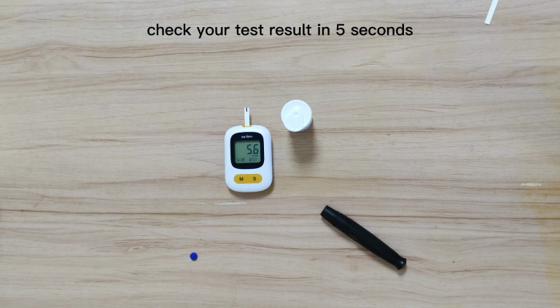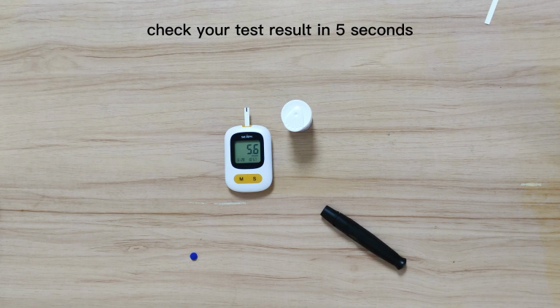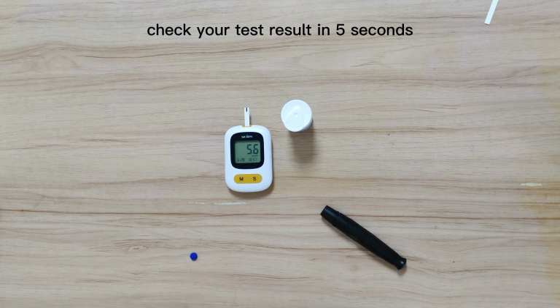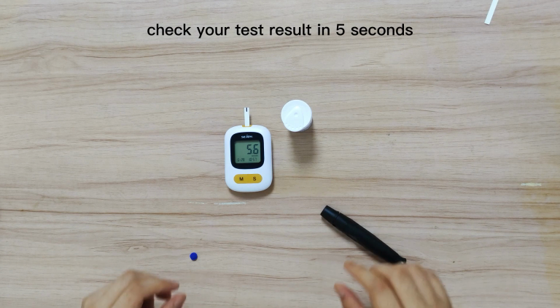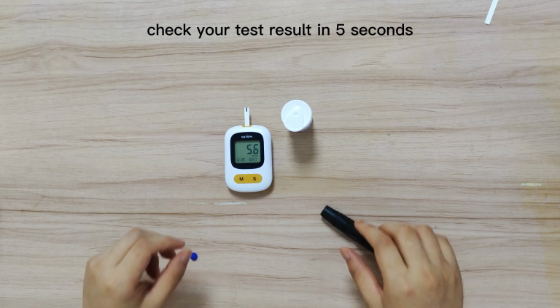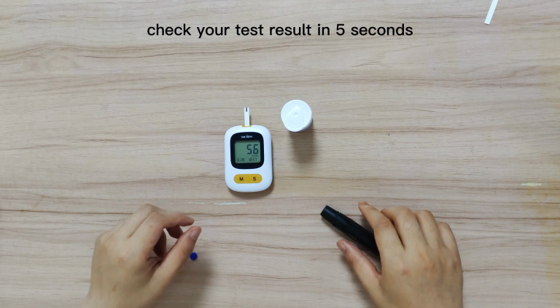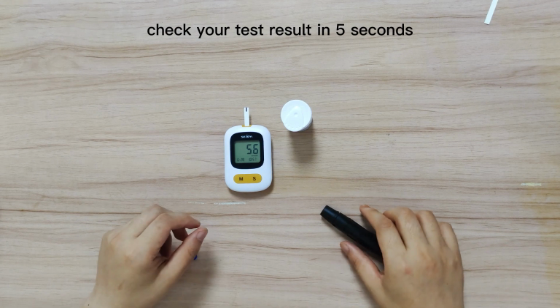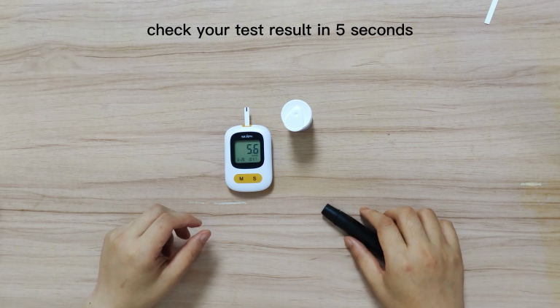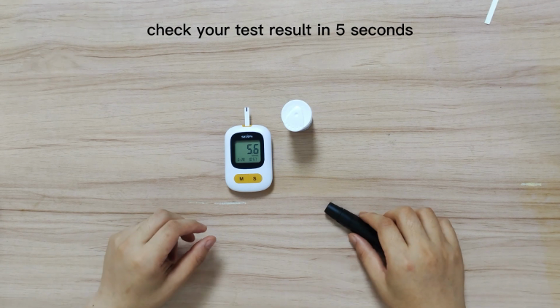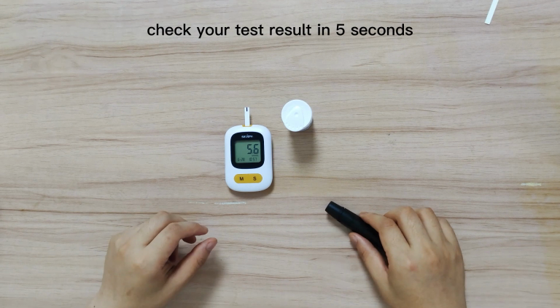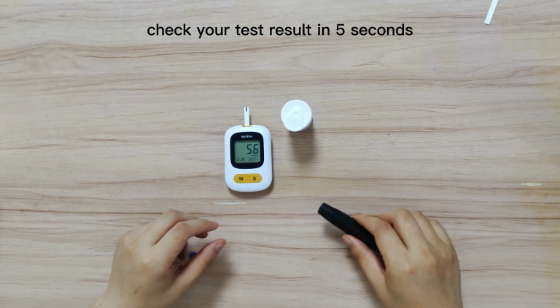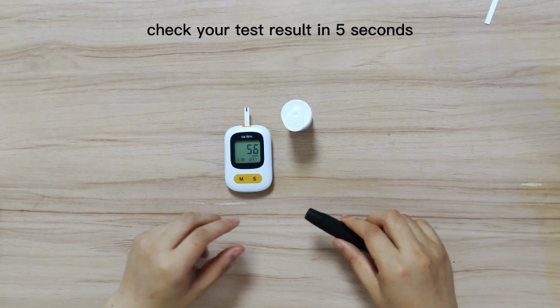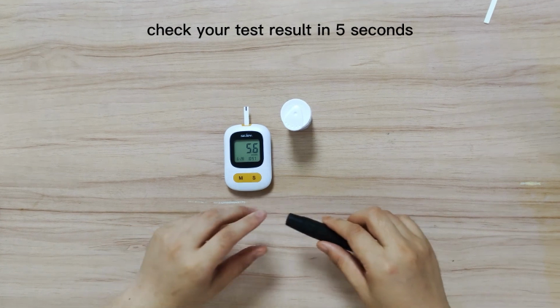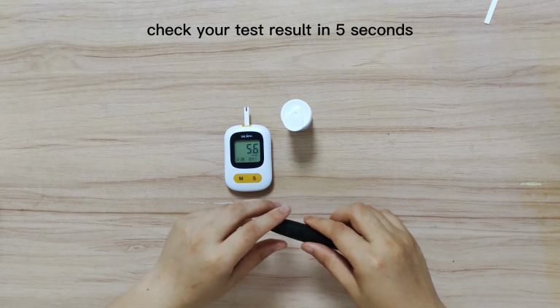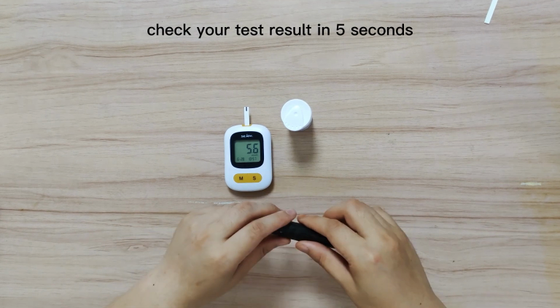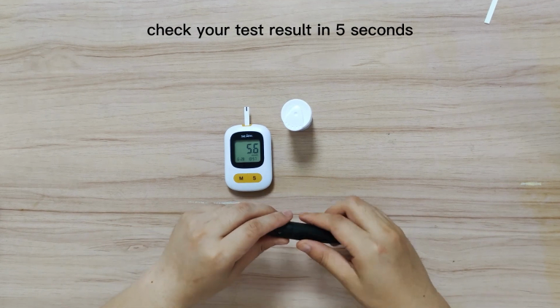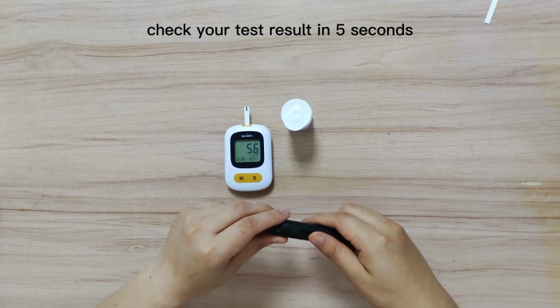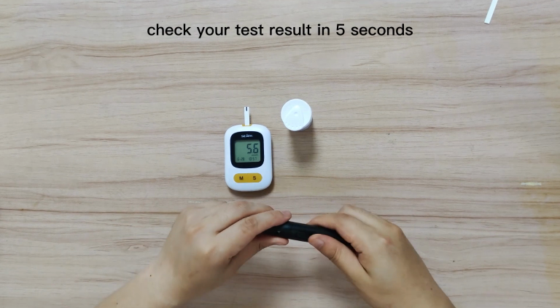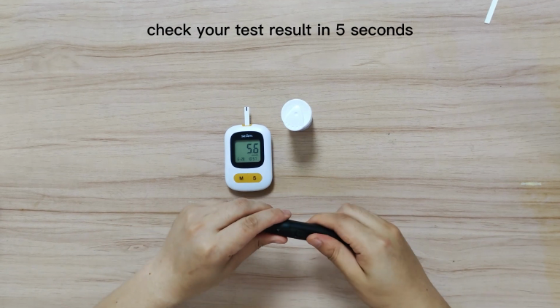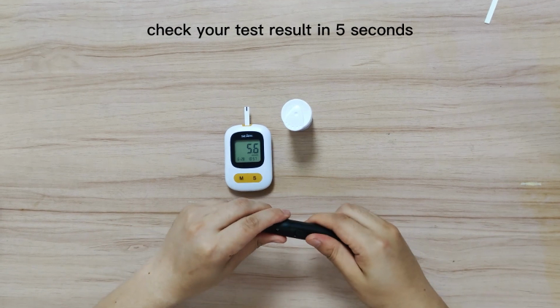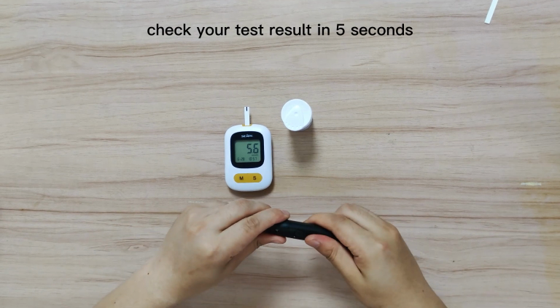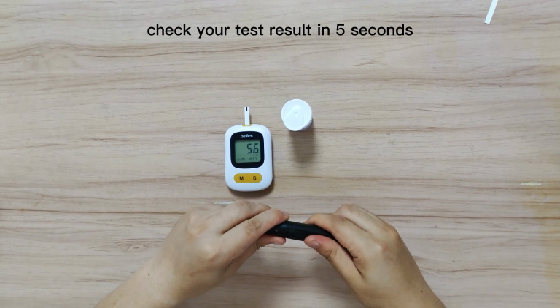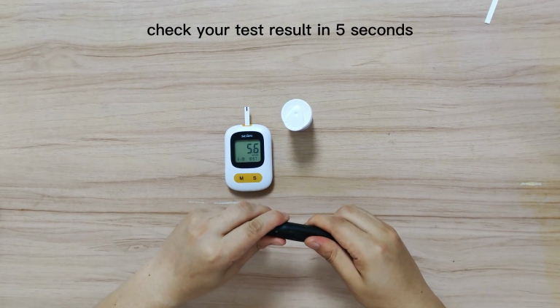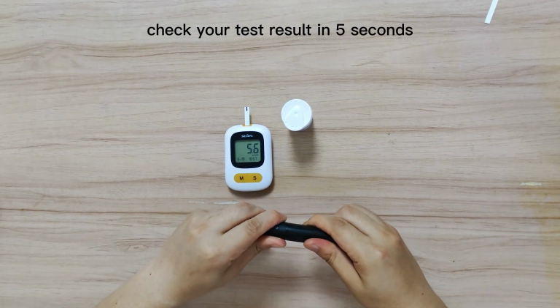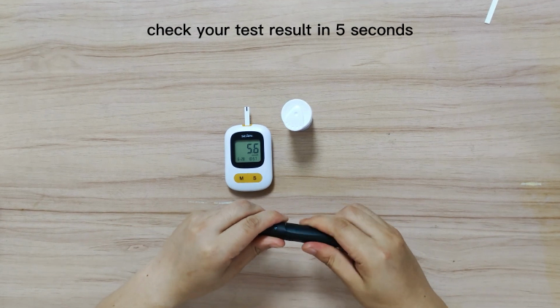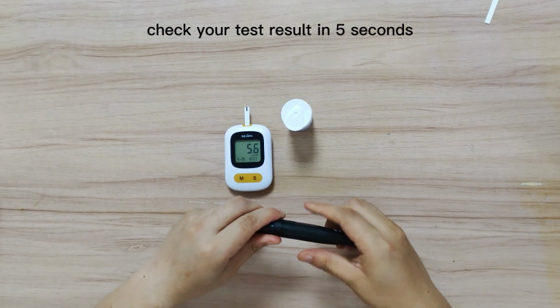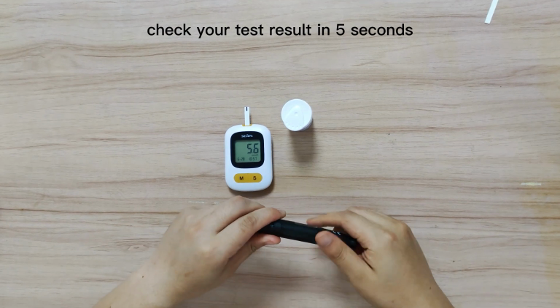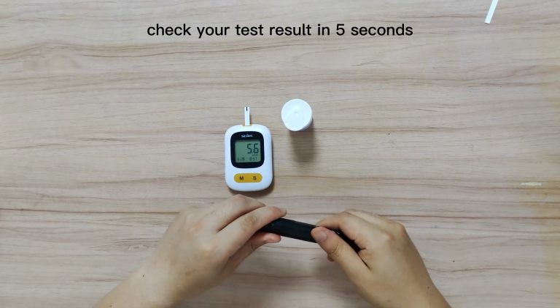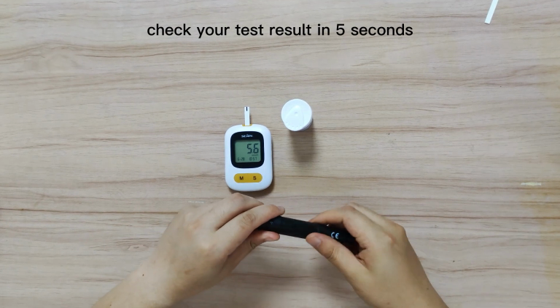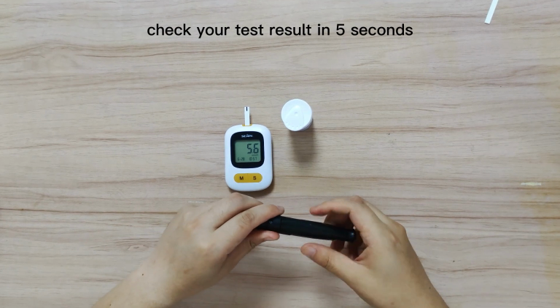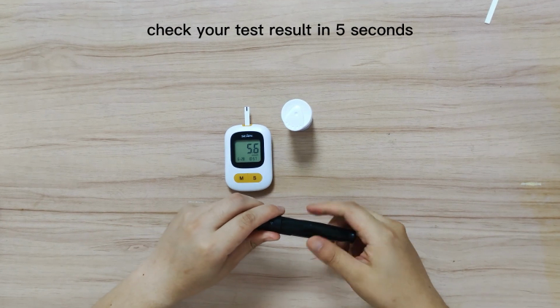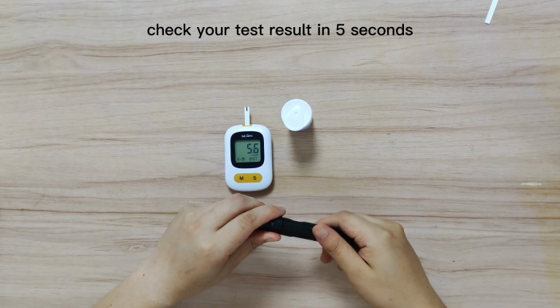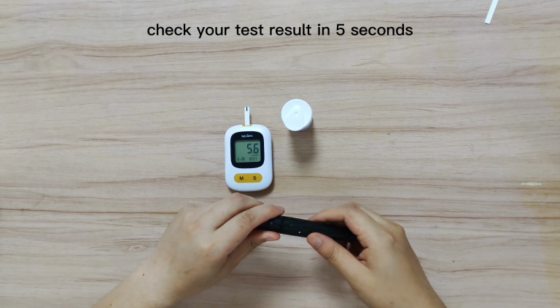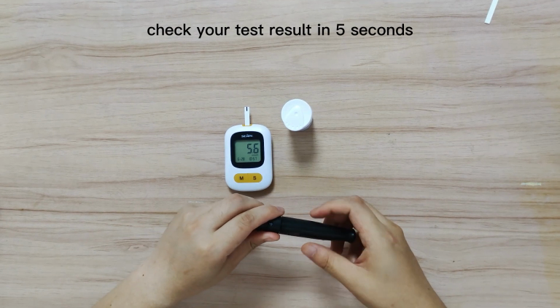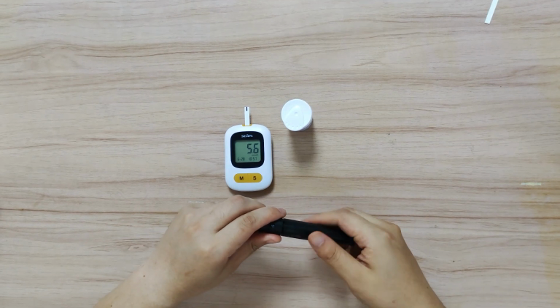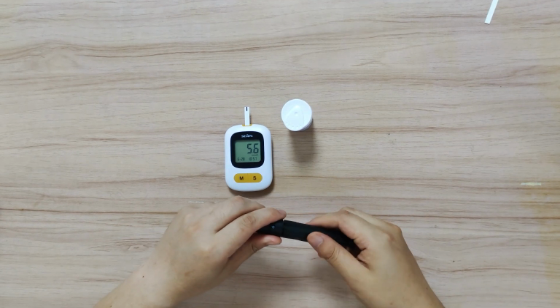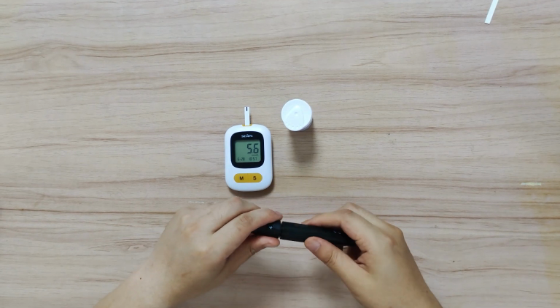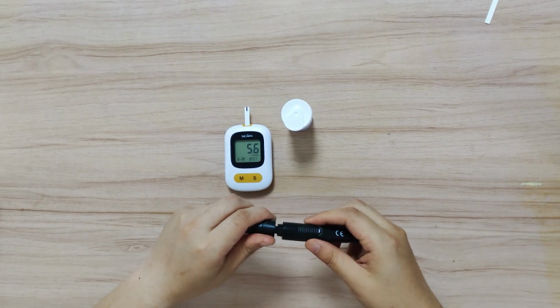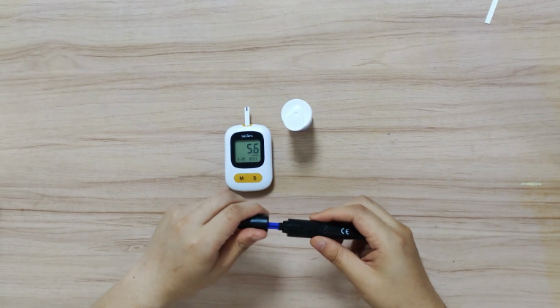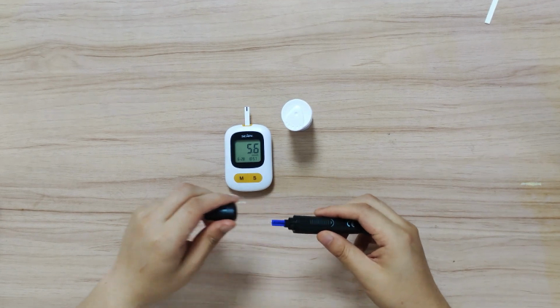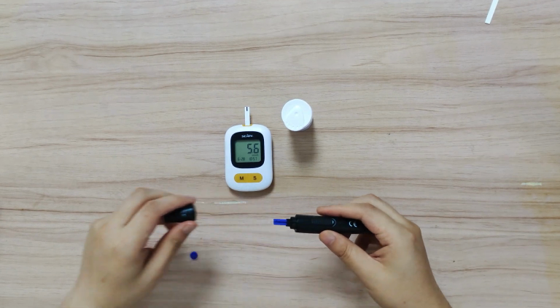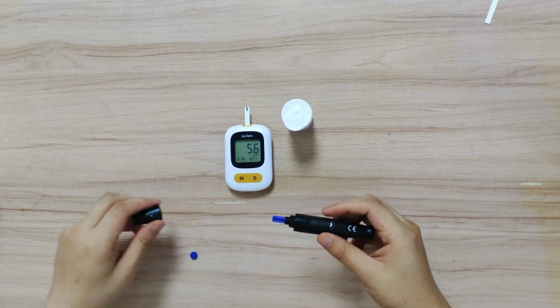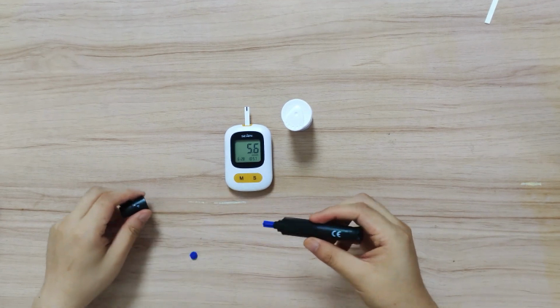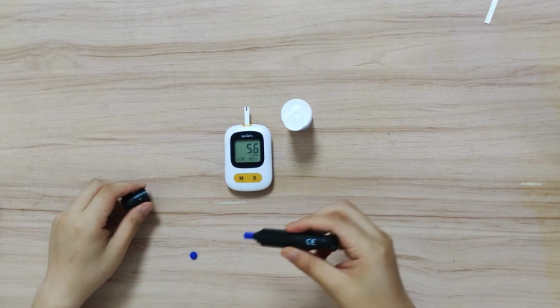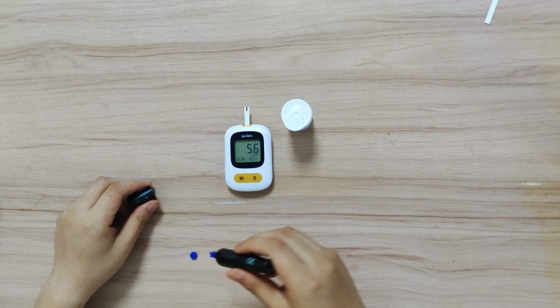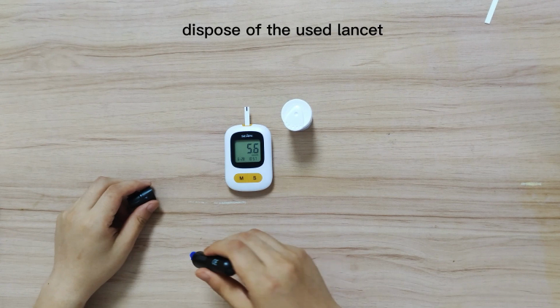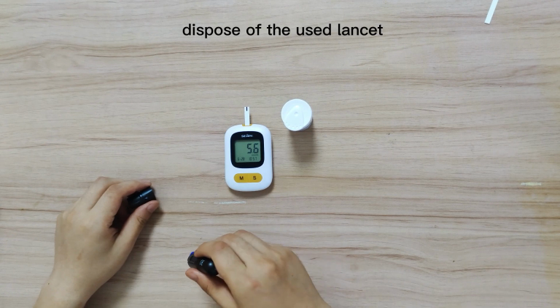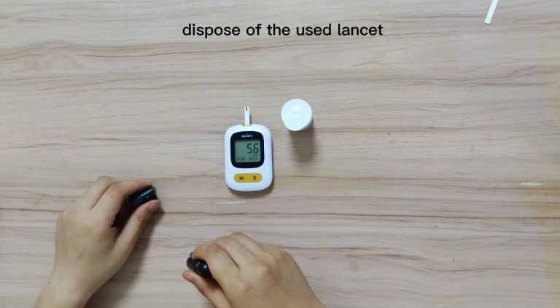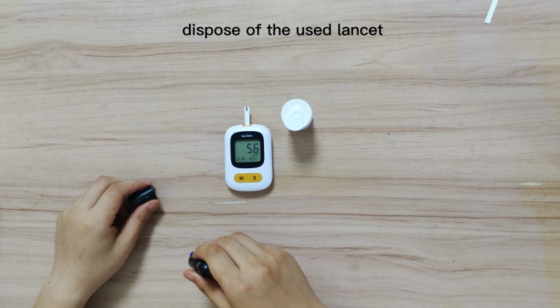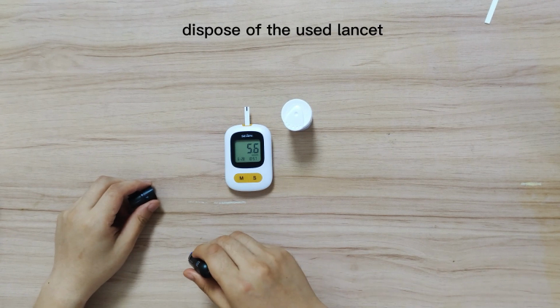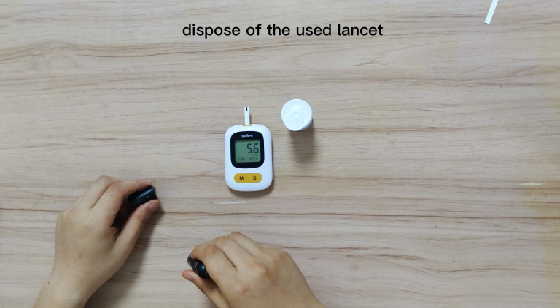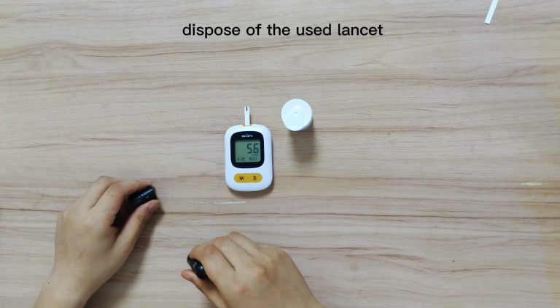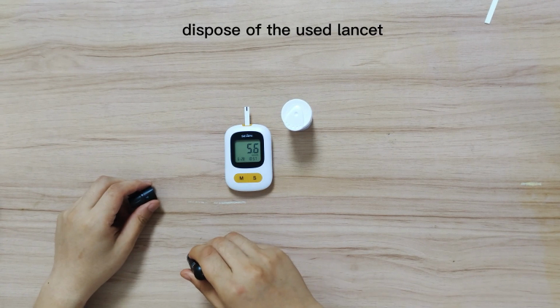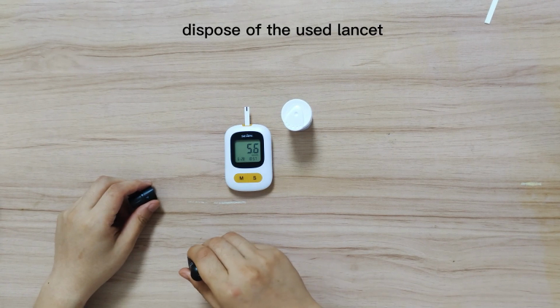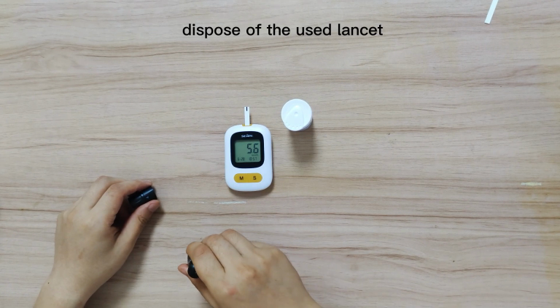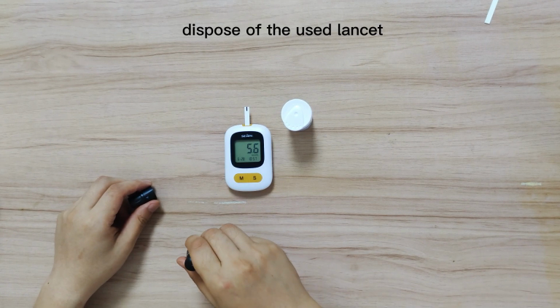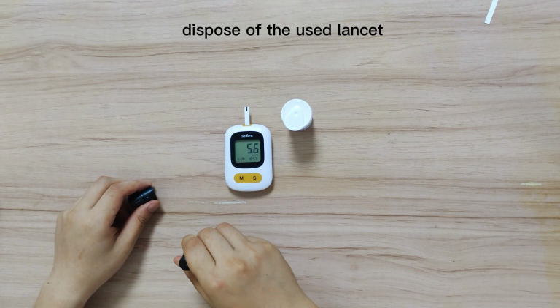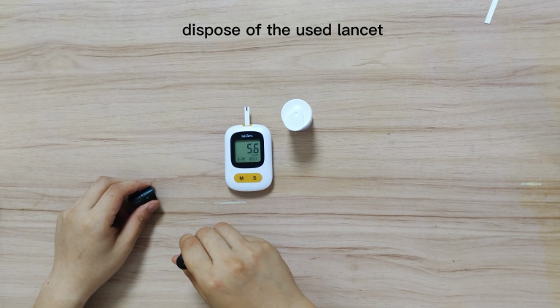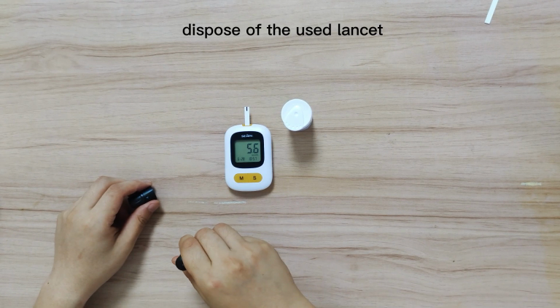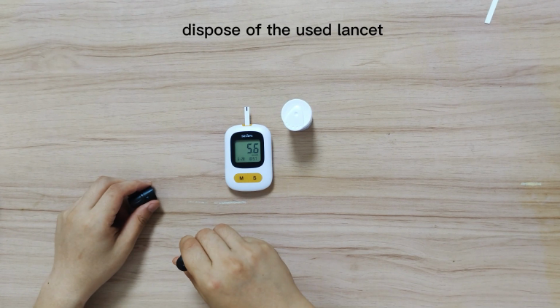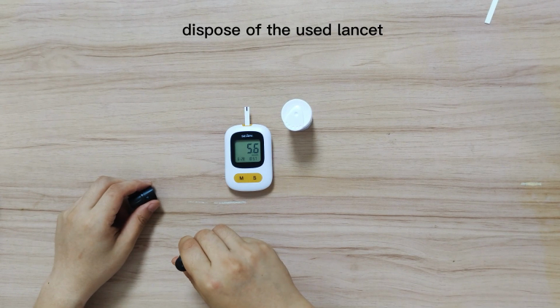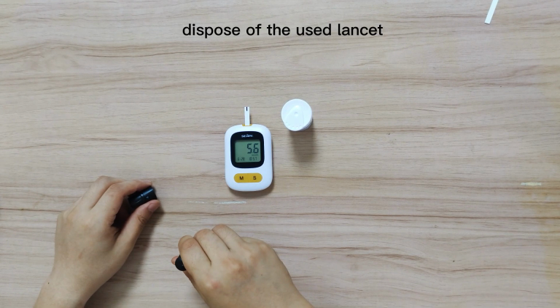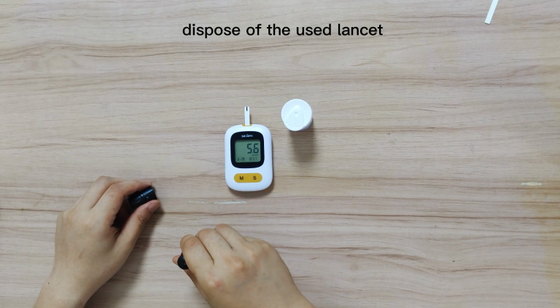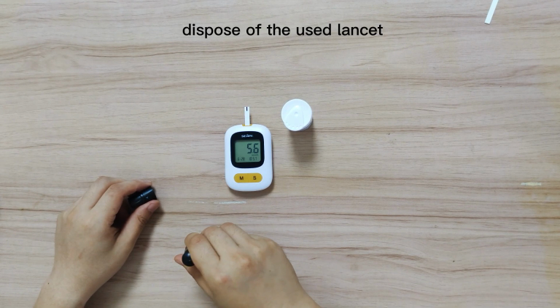Tests will be automatically stored in your meter. Safely dispose of the used lancet.